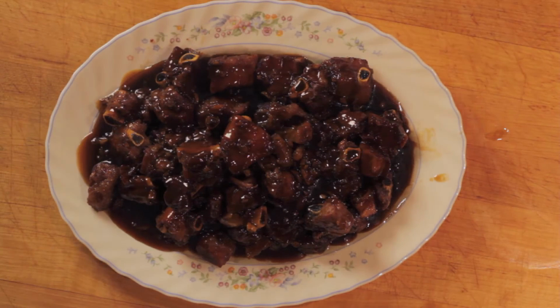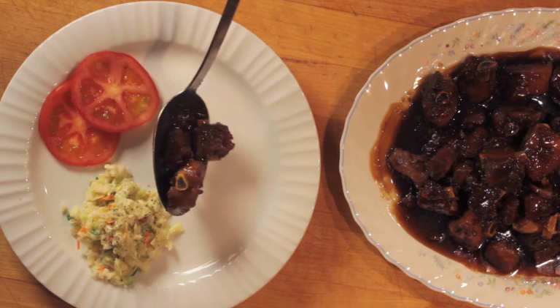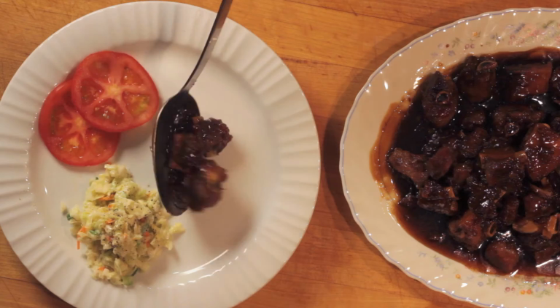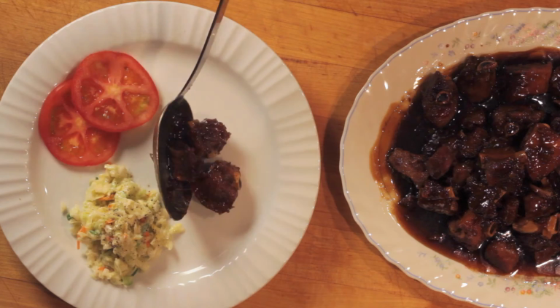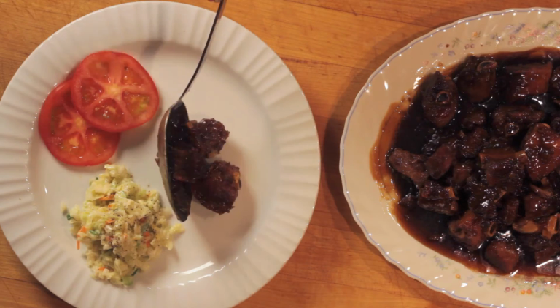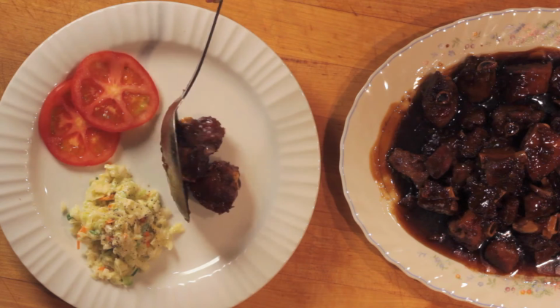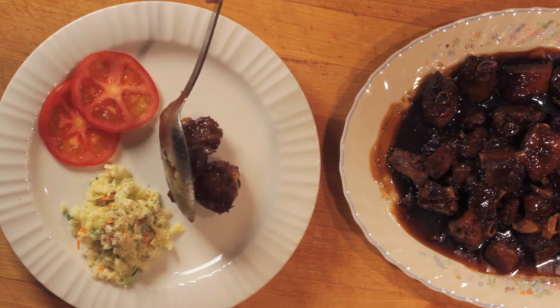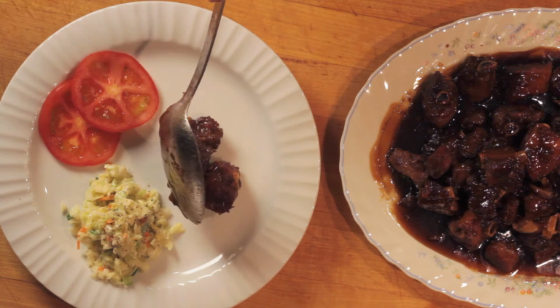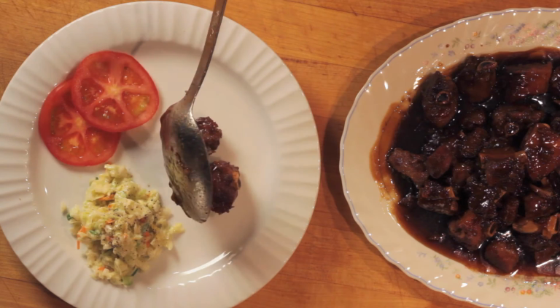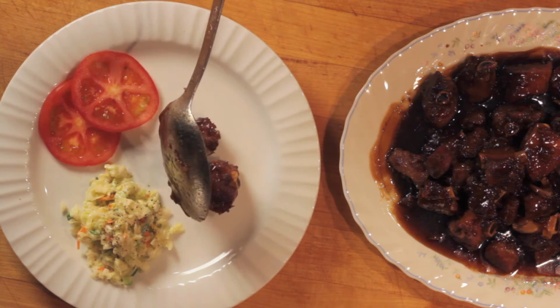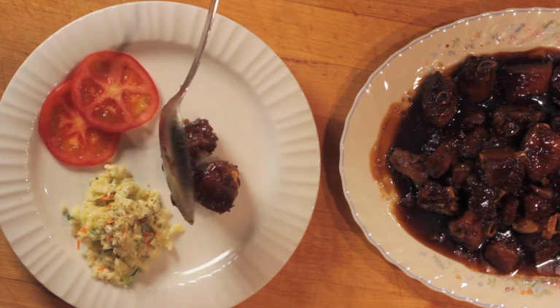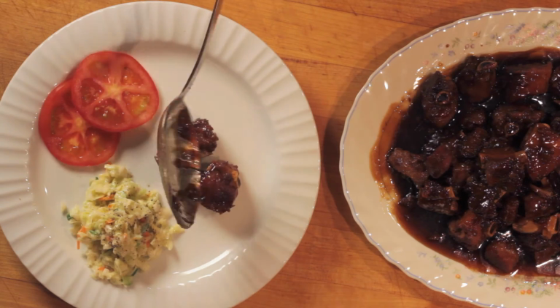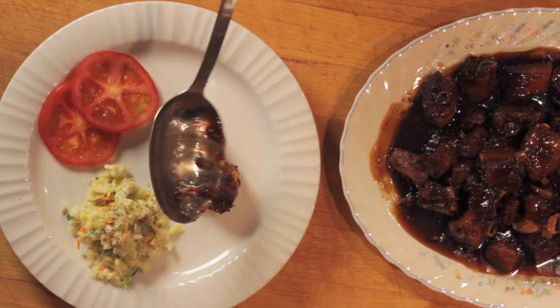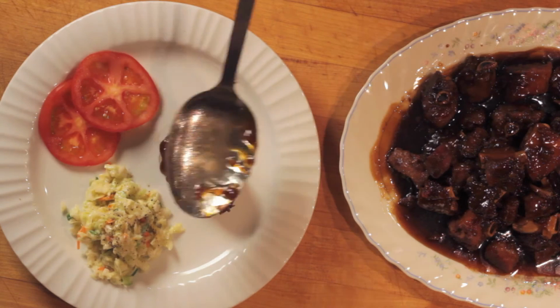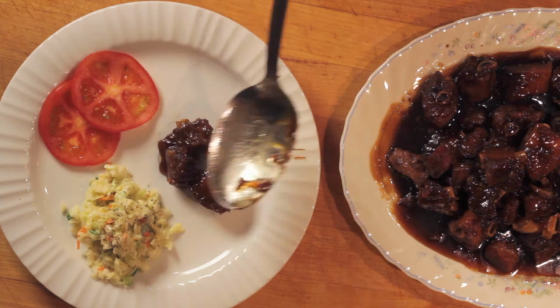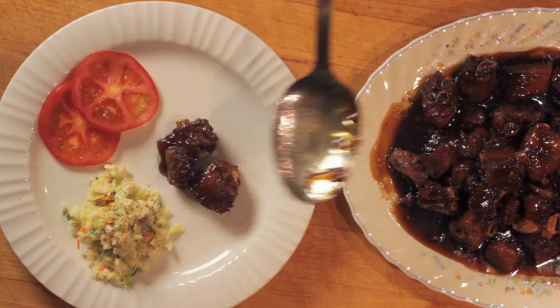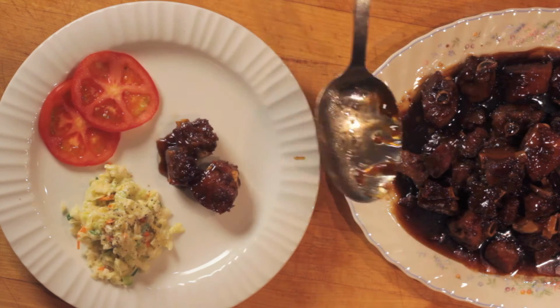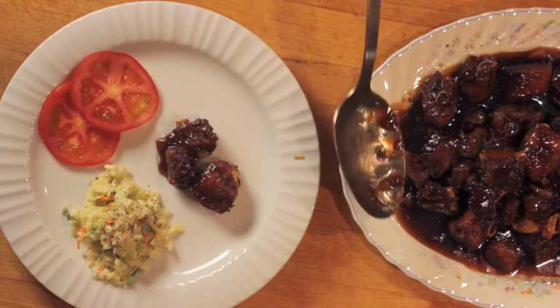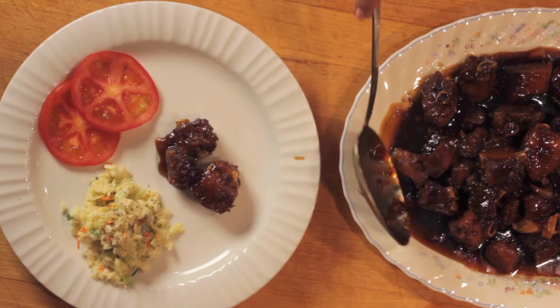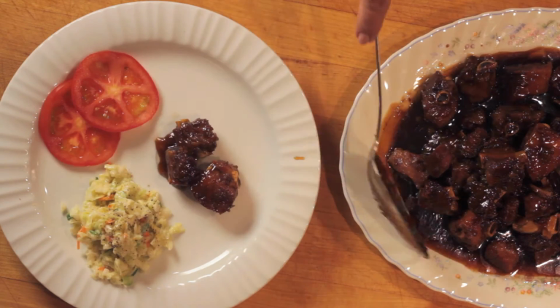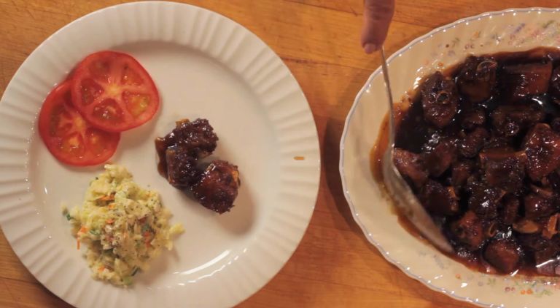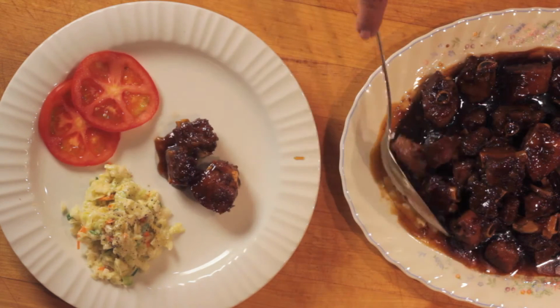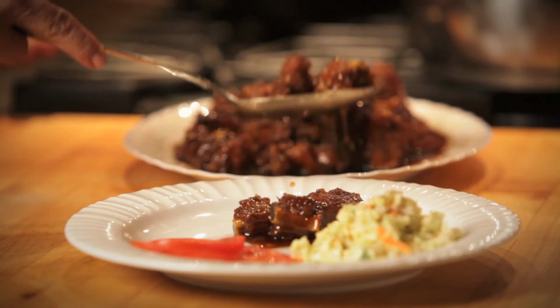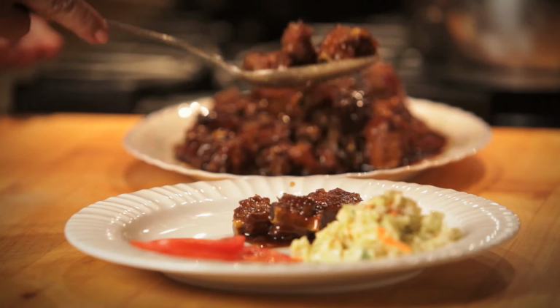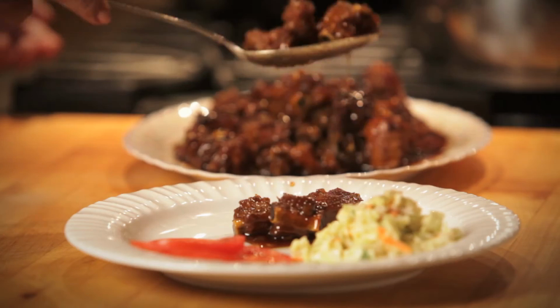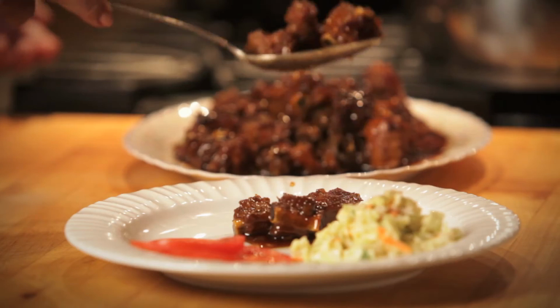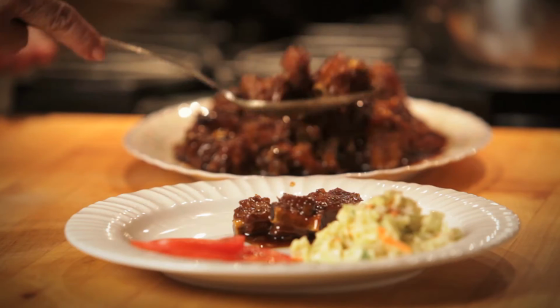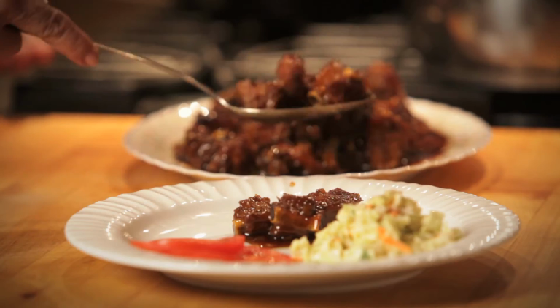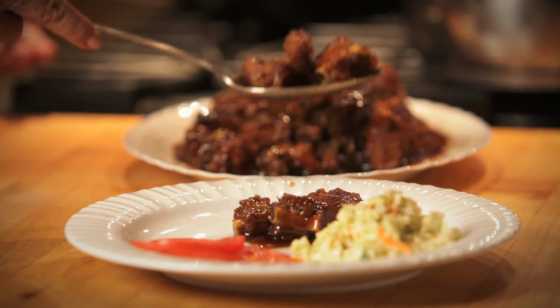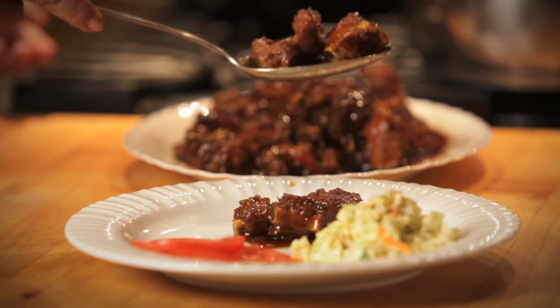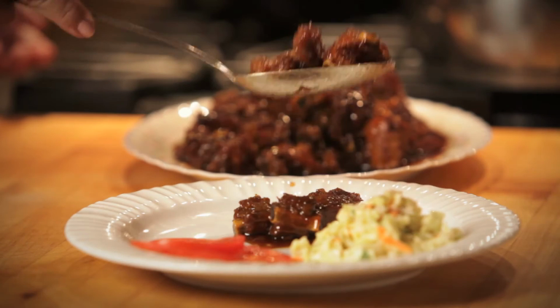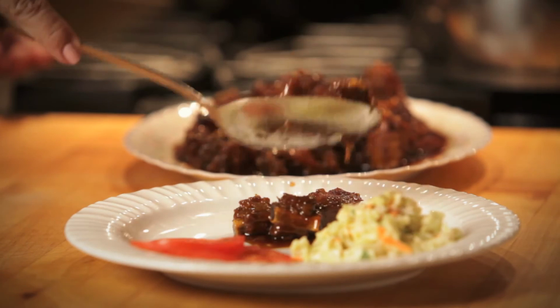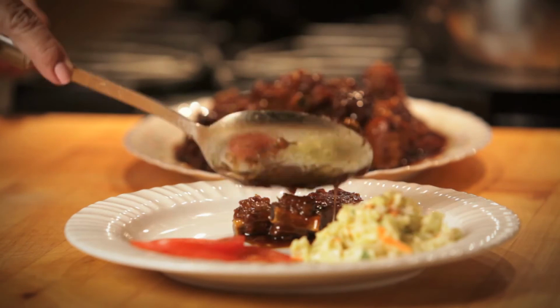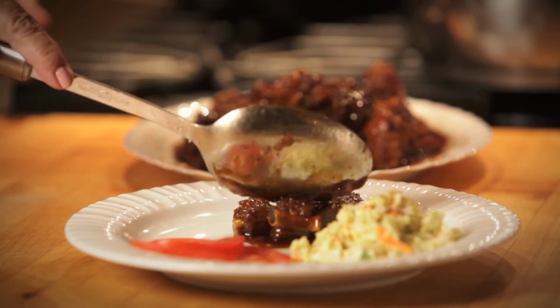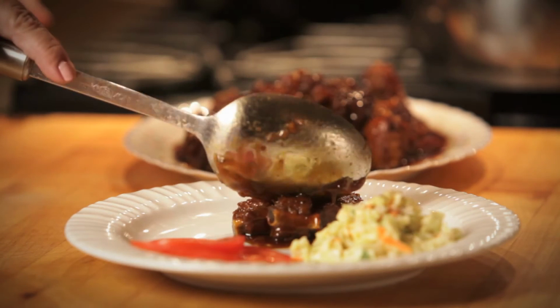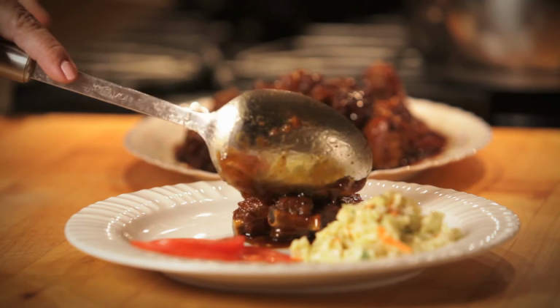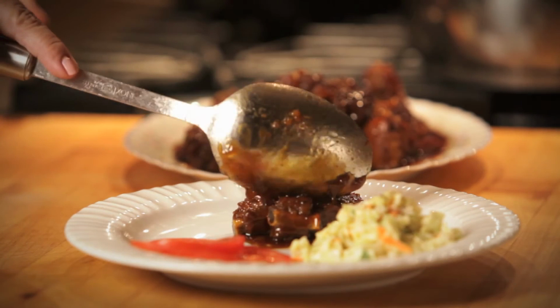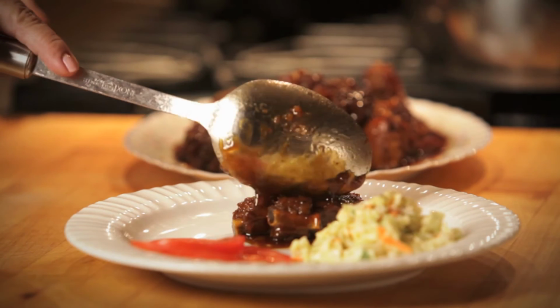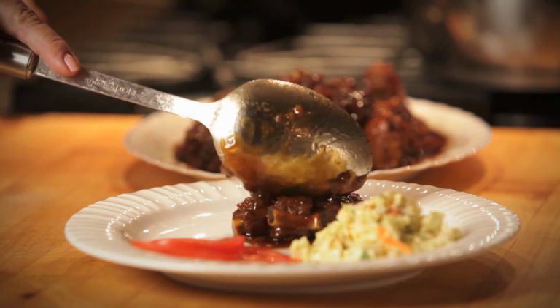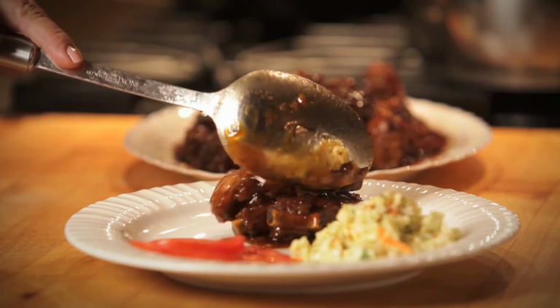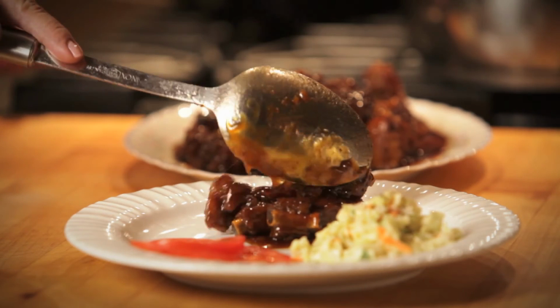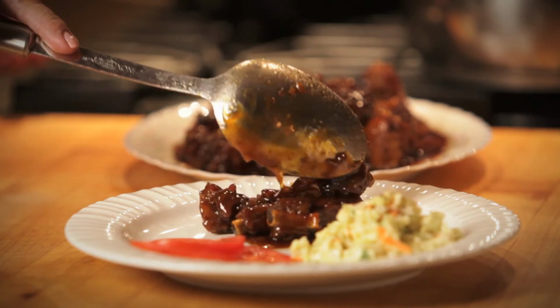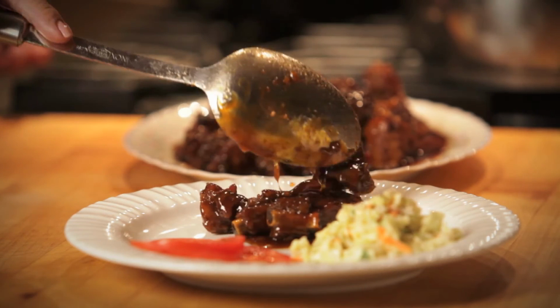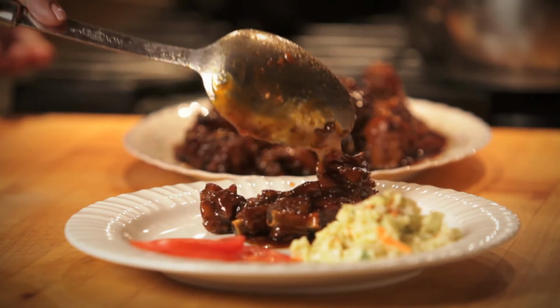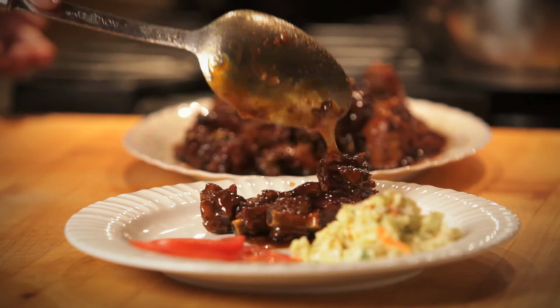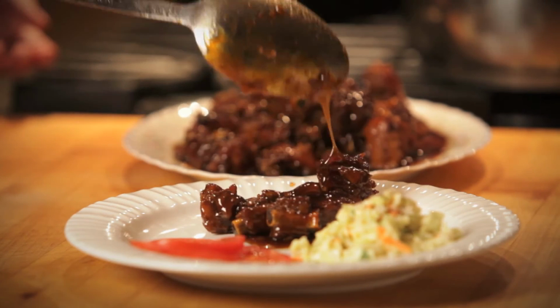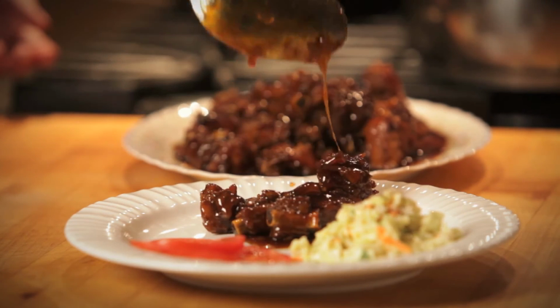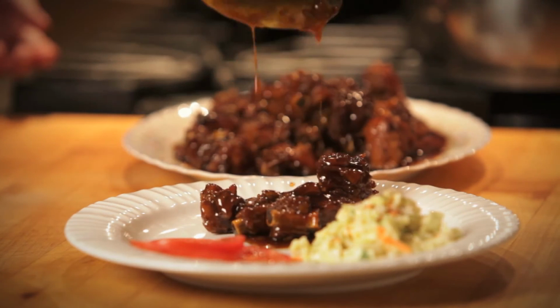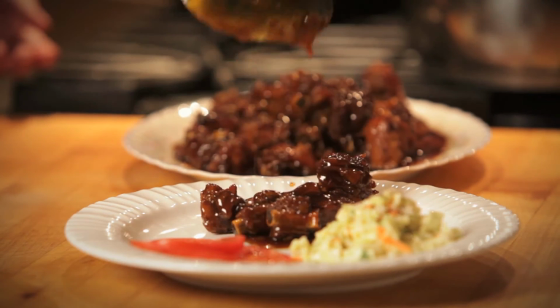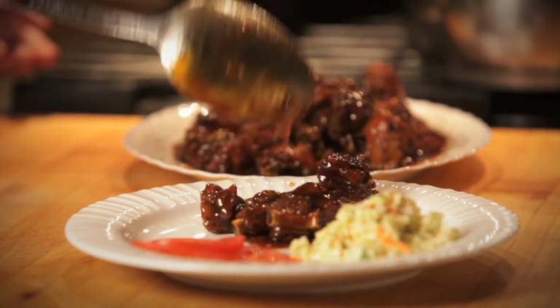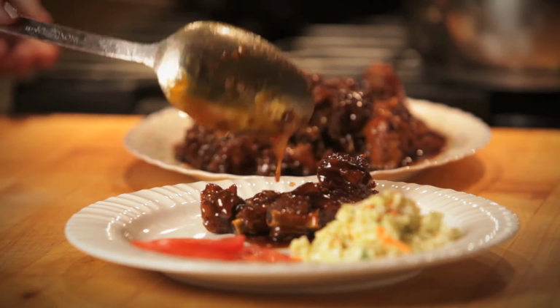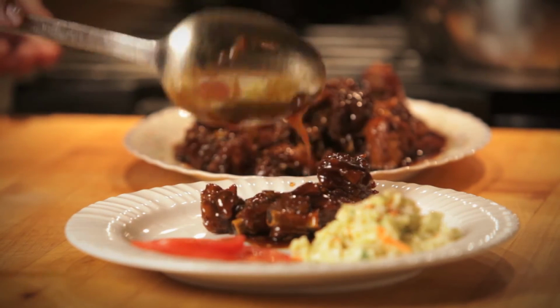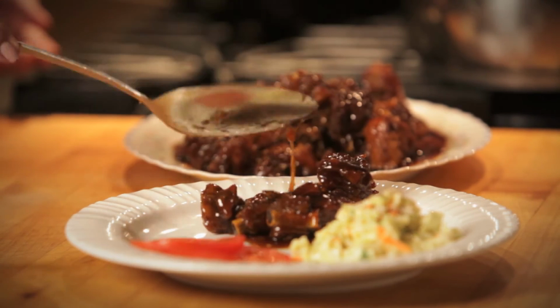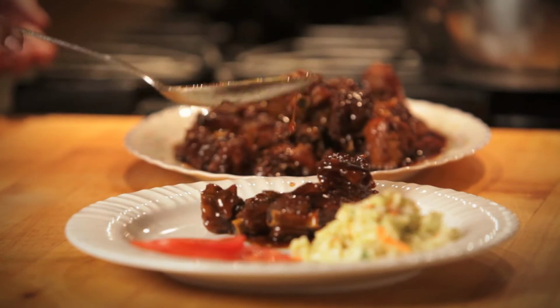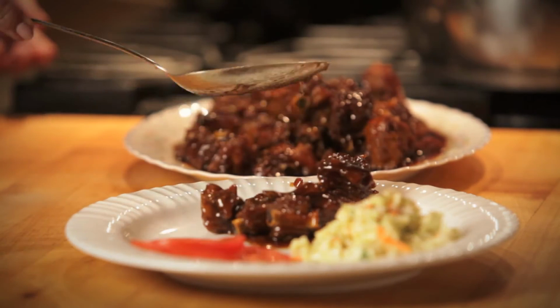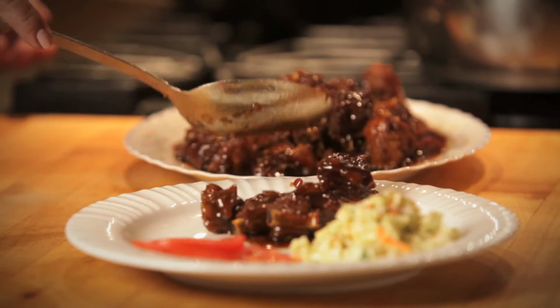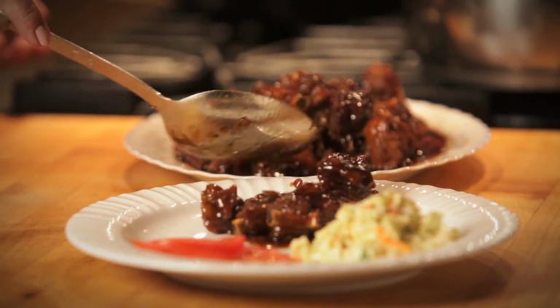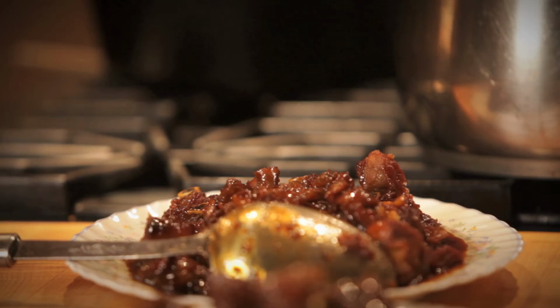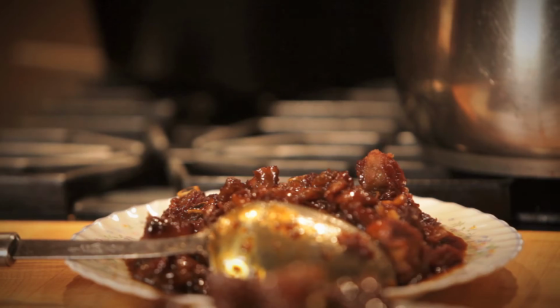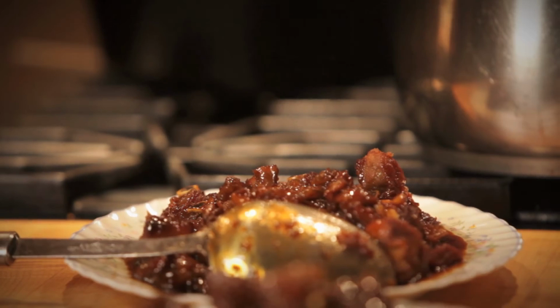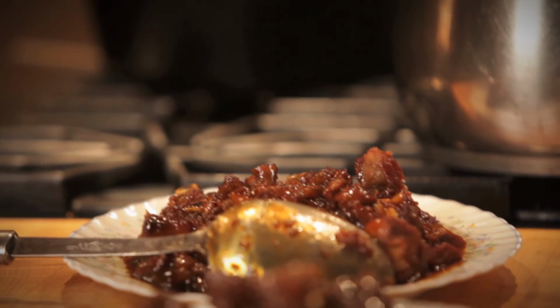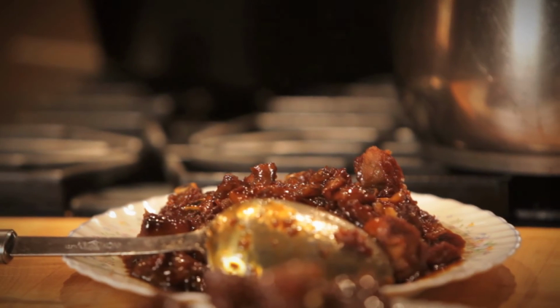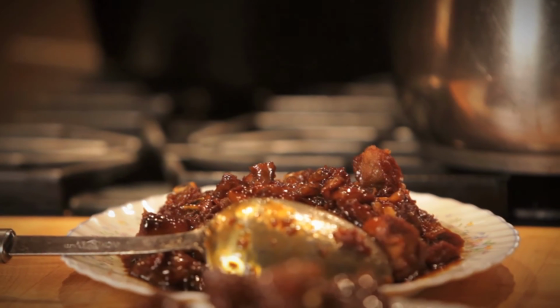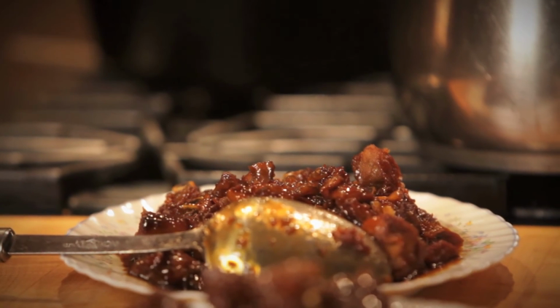Serve the Montreal dry garlic spare ribs with roasted potatoes or whipped potatoes and cabbage salad.